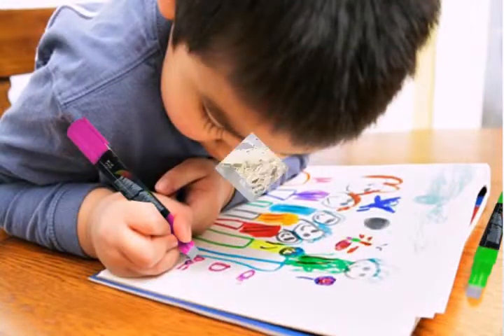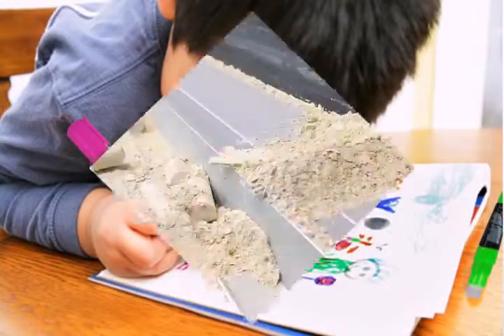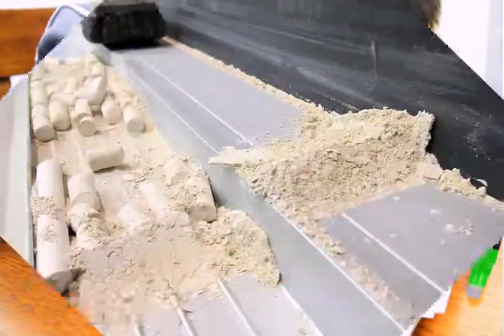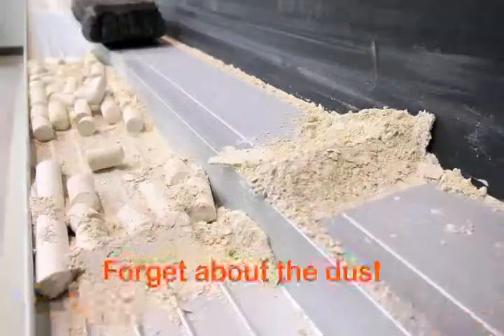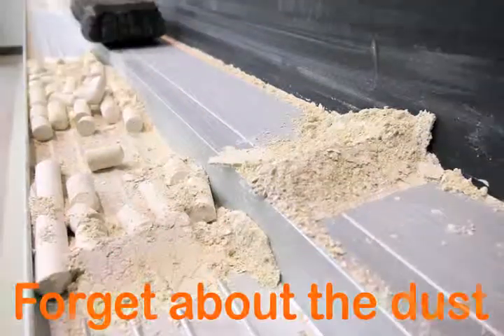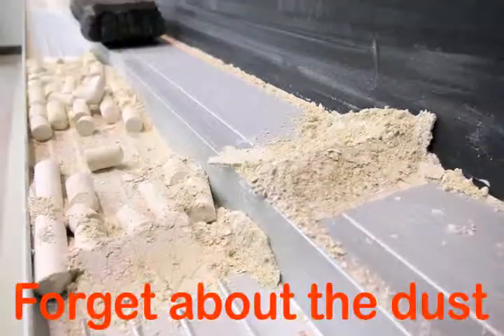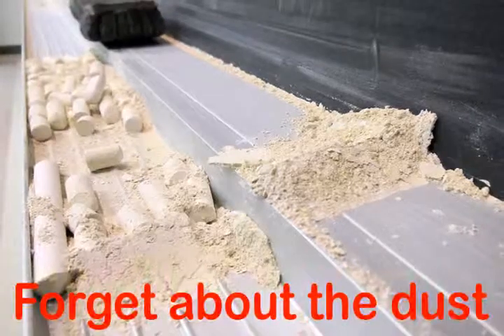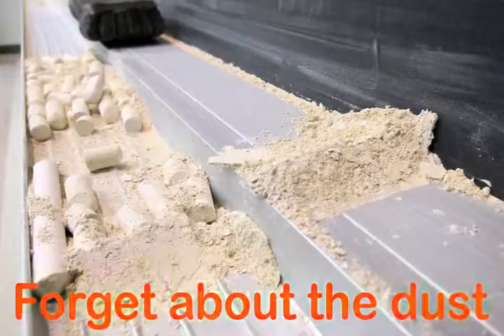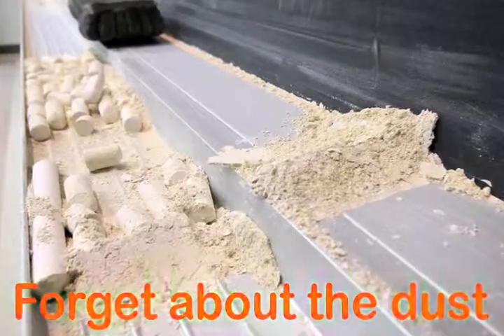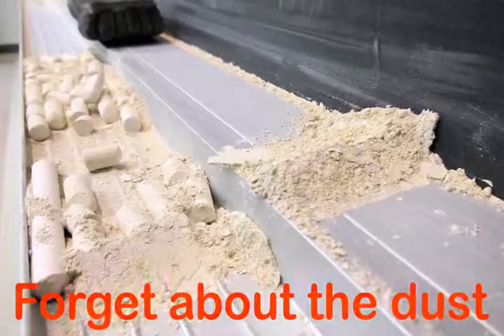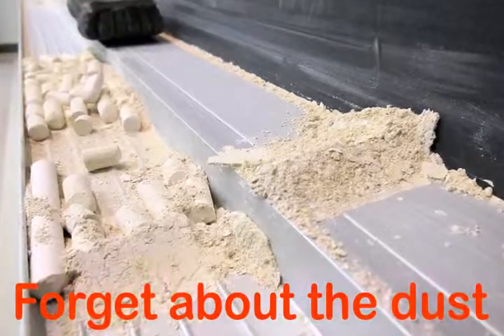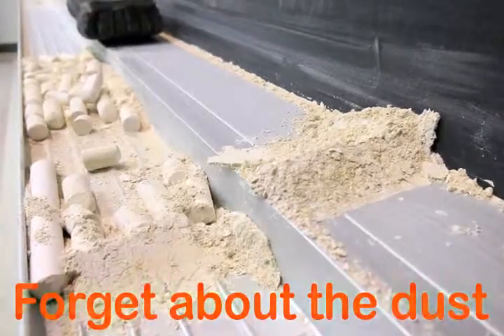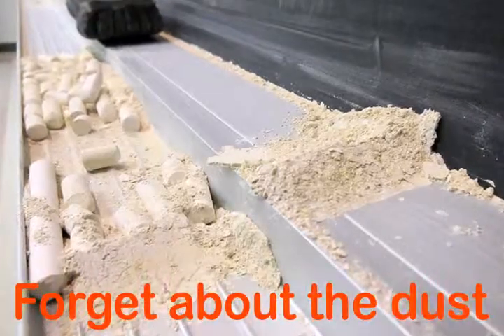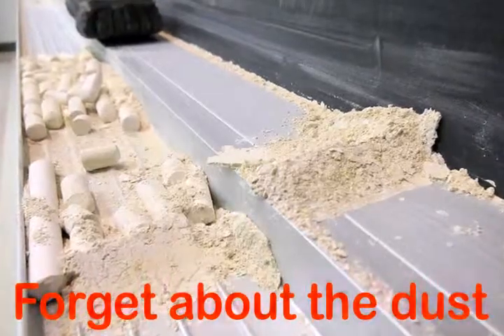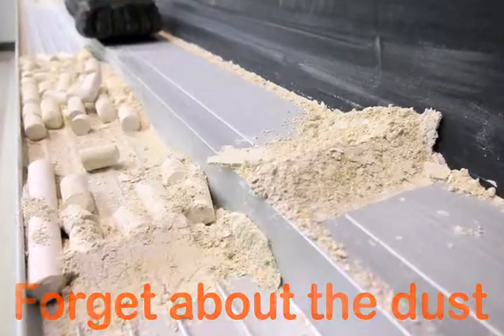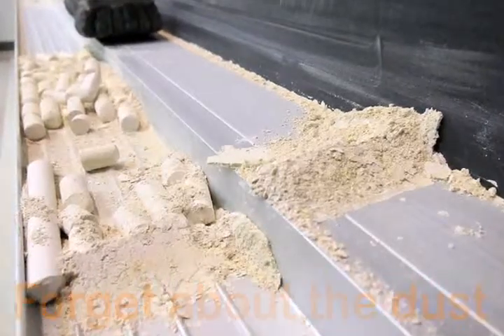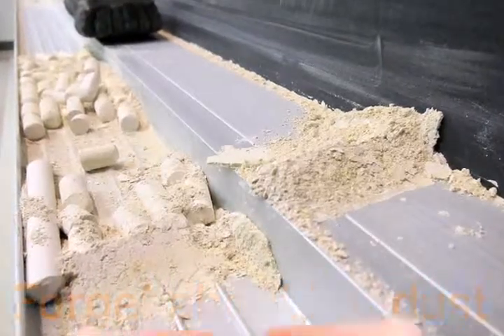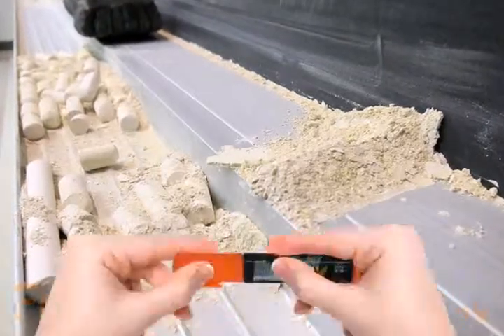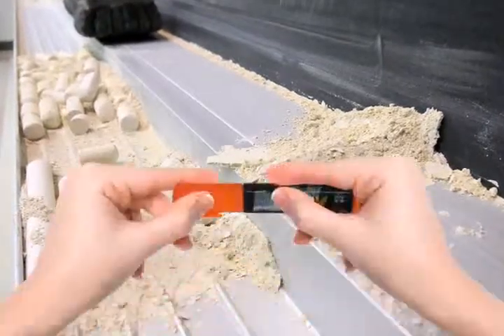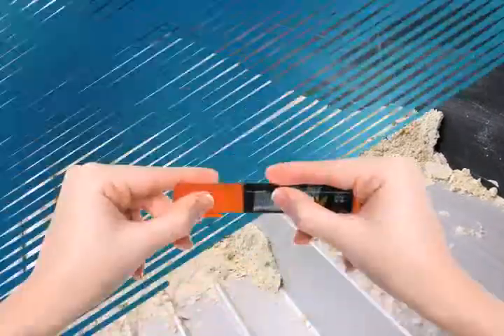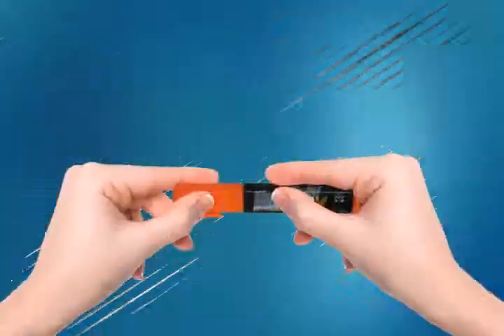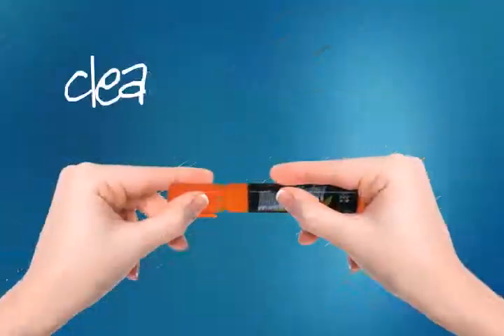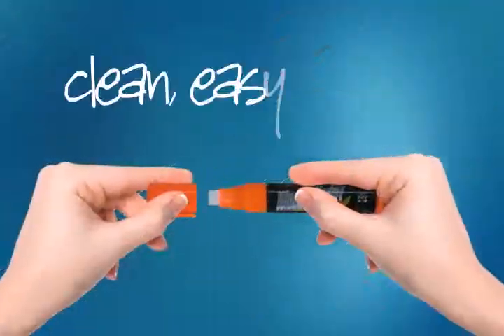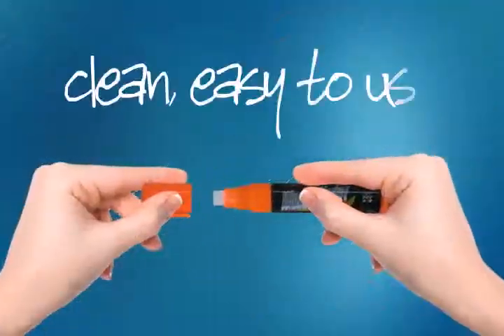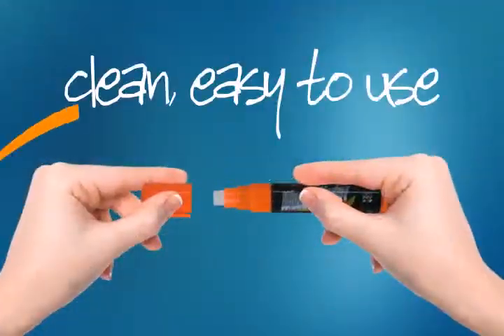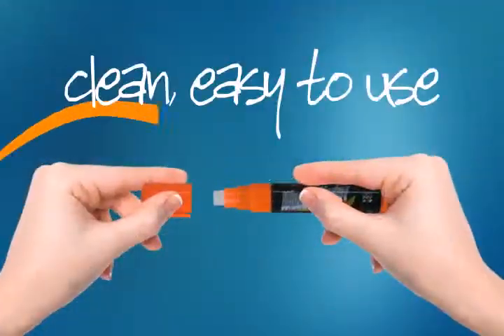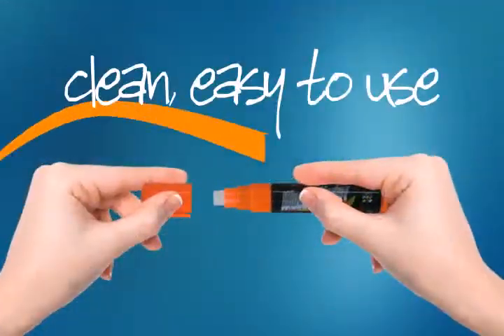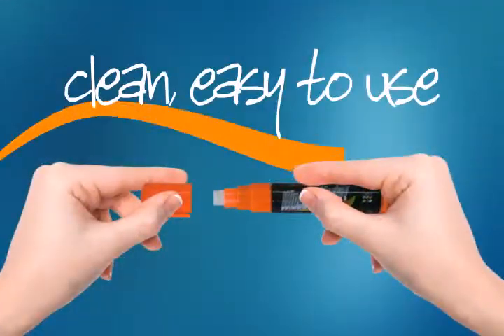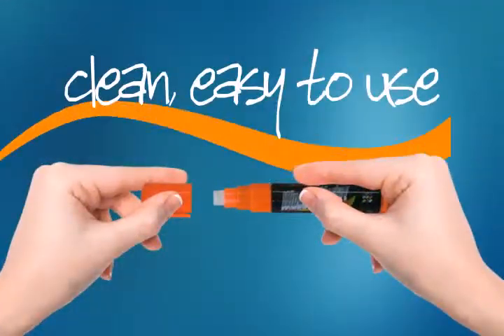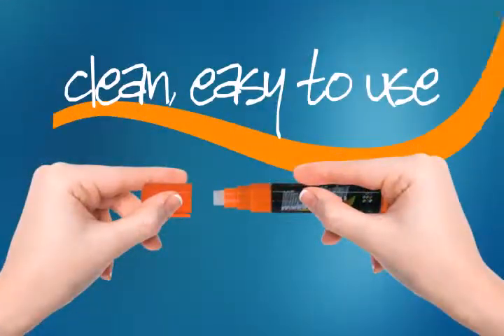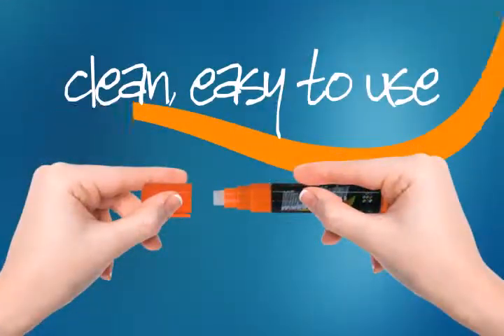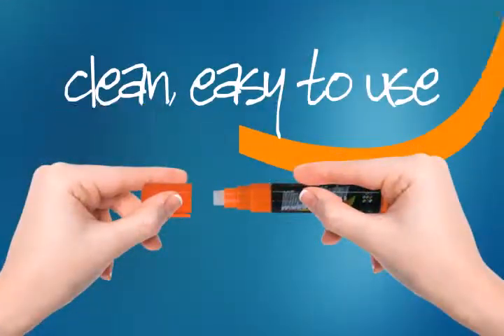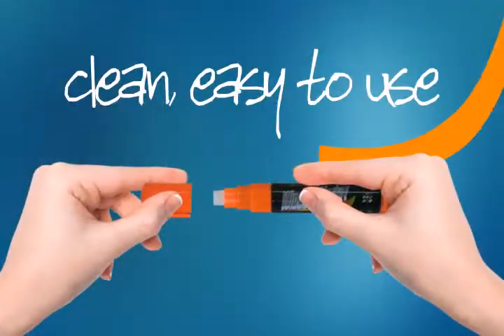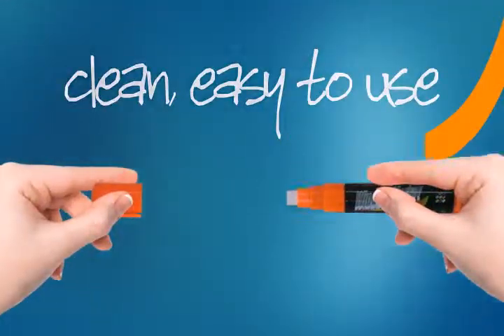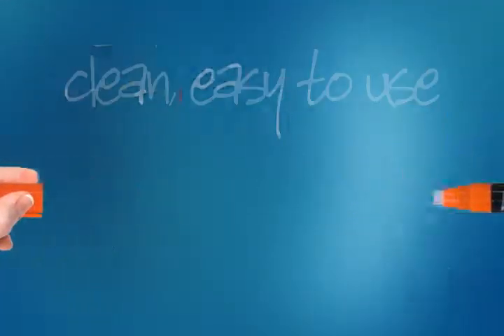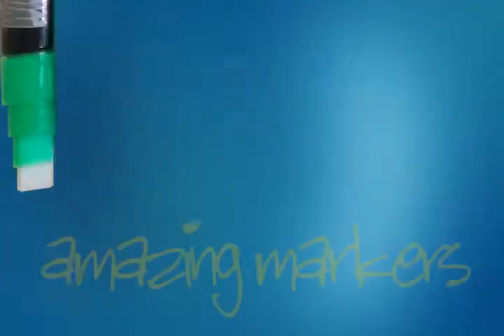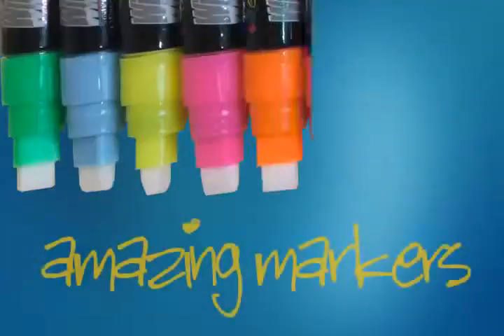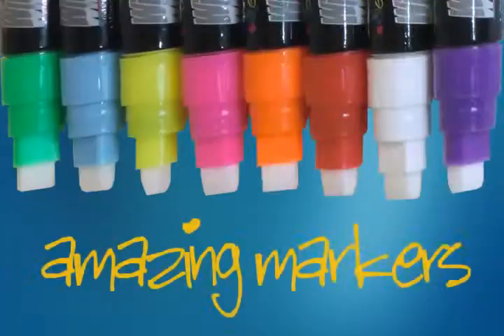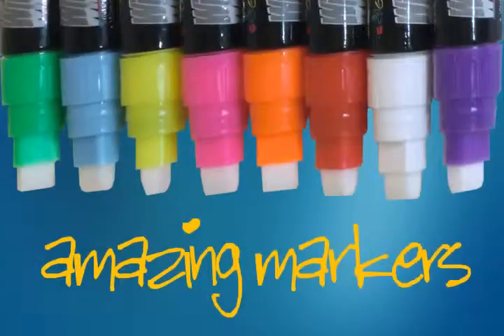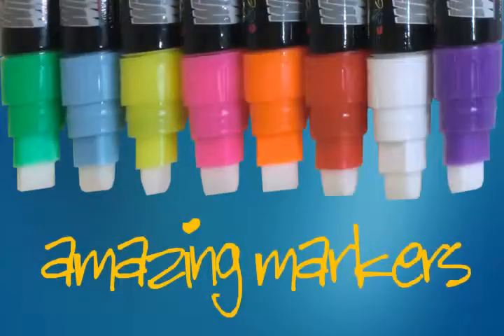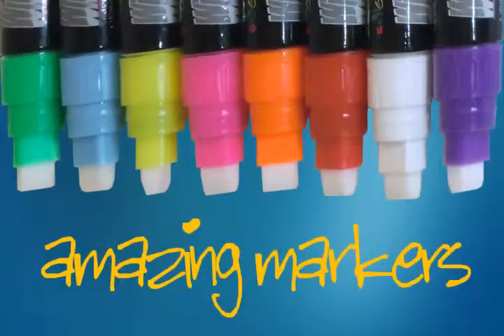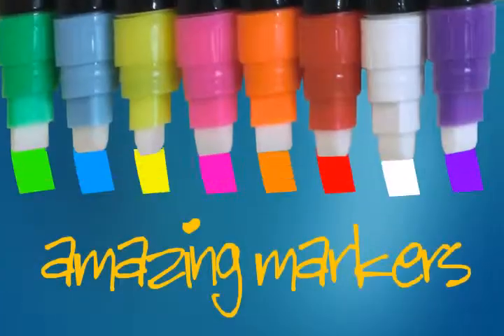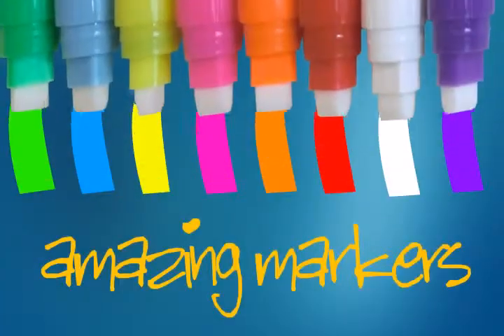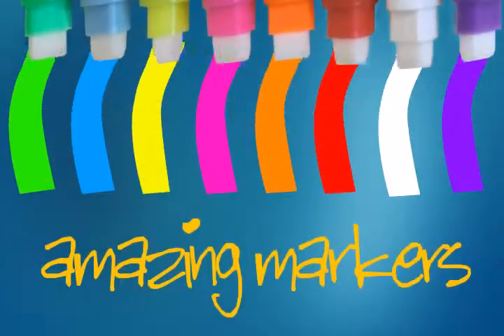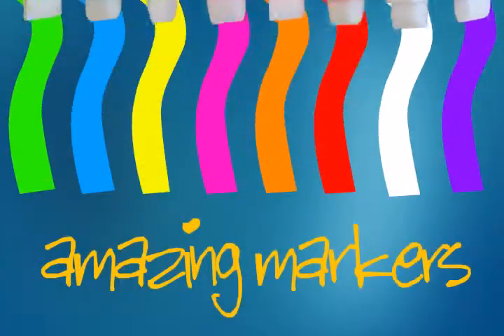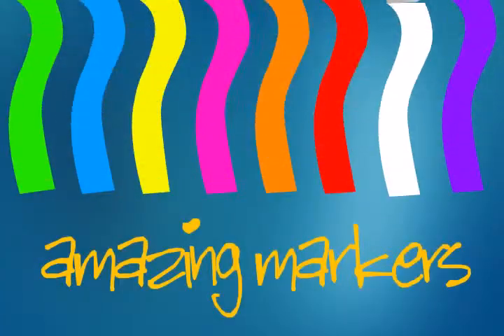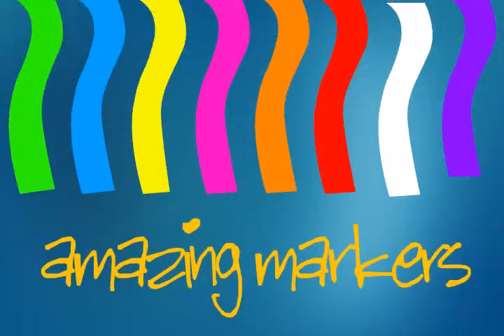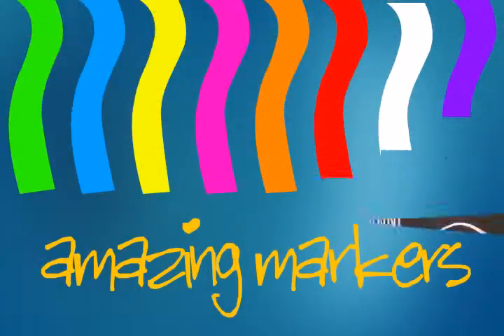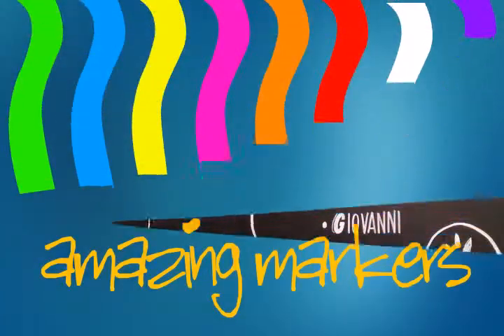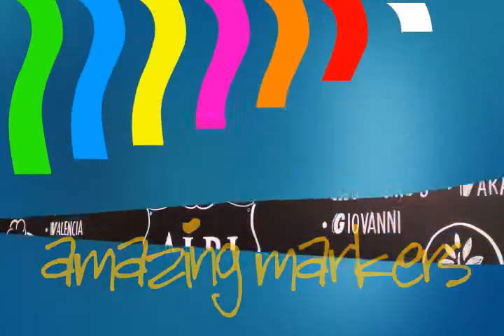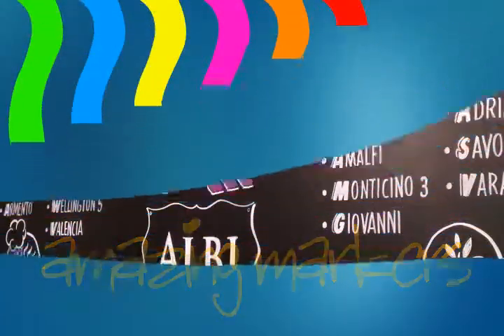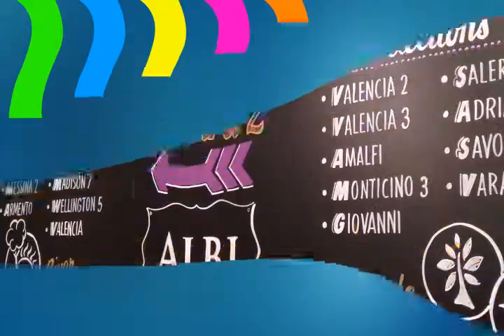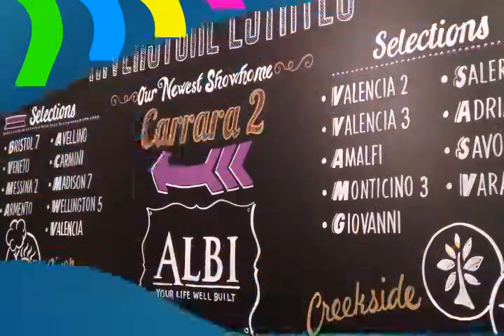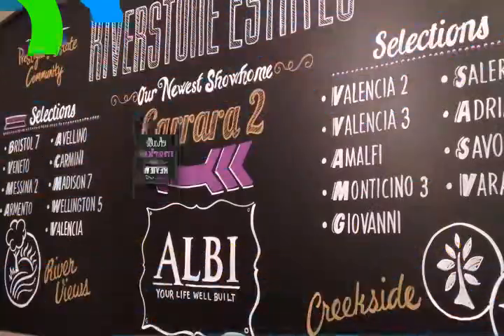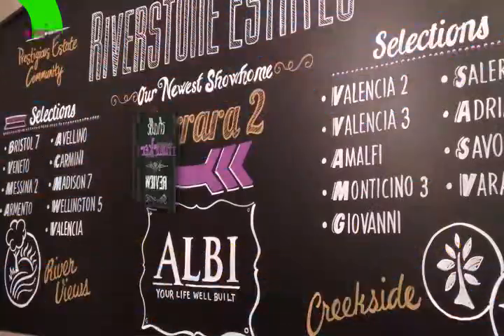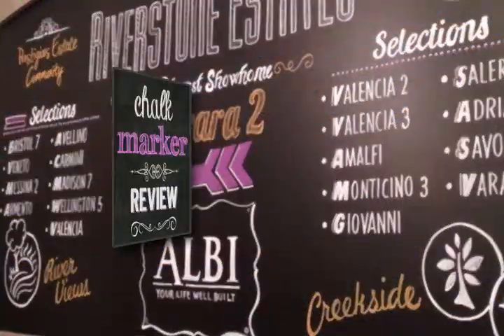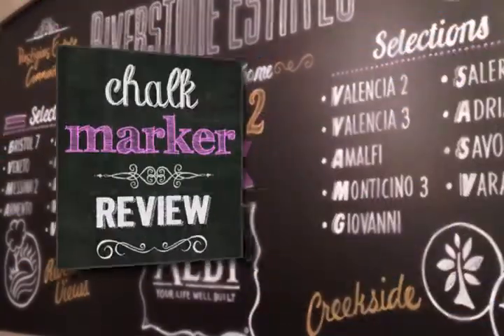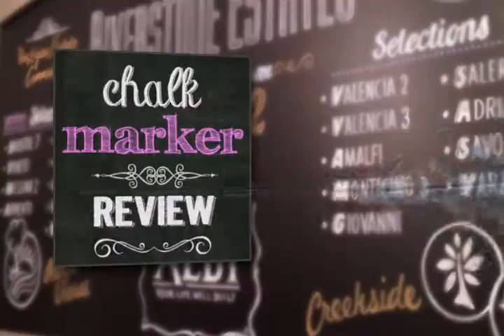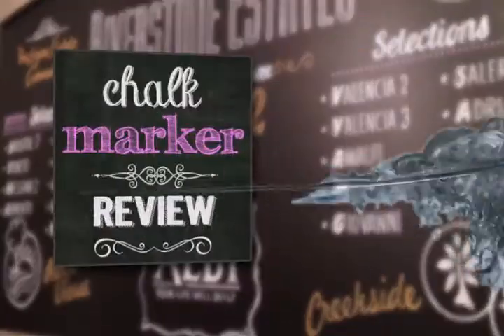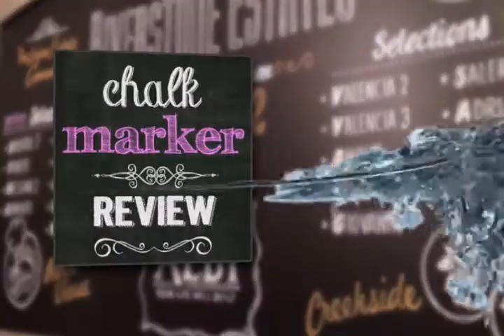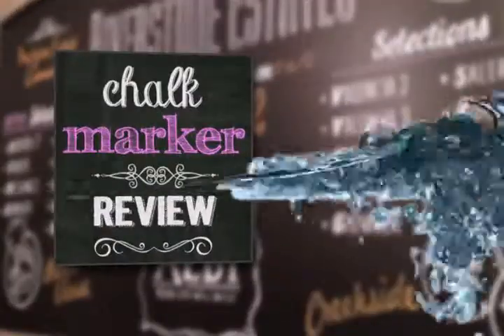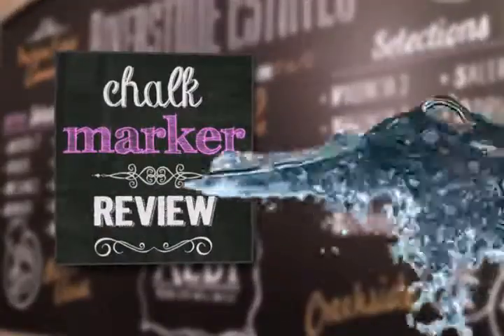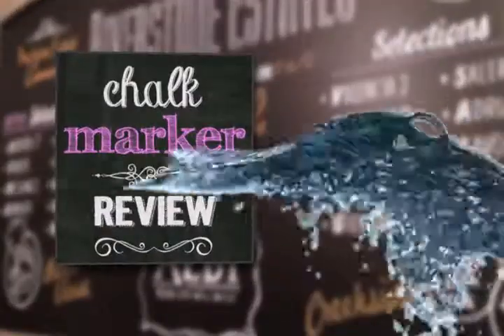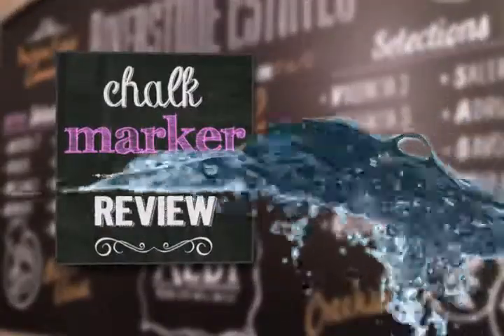Forget about the dust with traditional chalk. These clean, easy-to-use, amazing markers make any writing a colorful, eye-catching display.